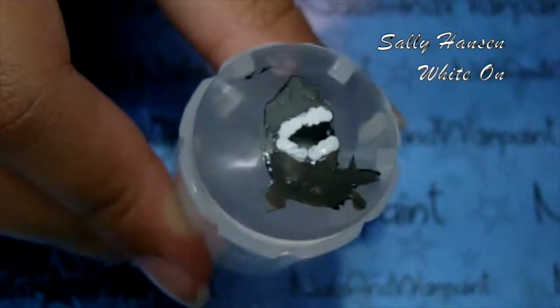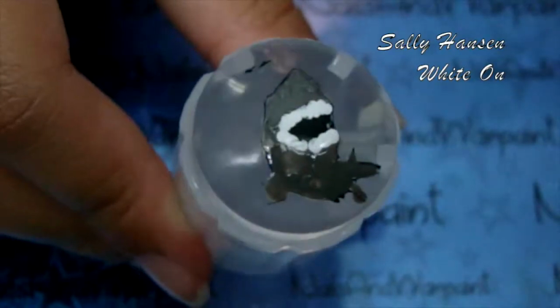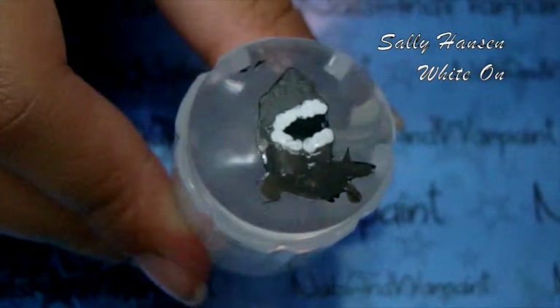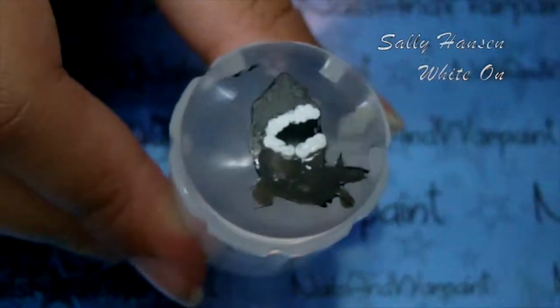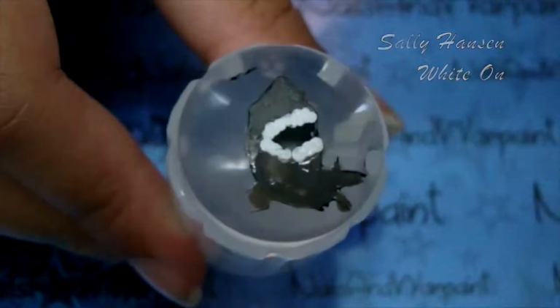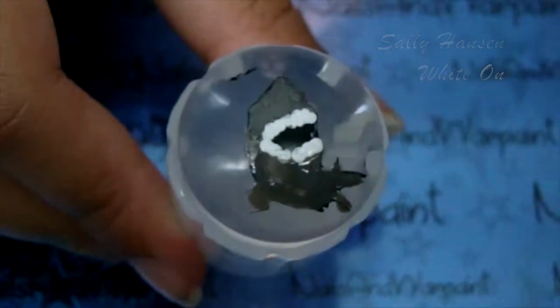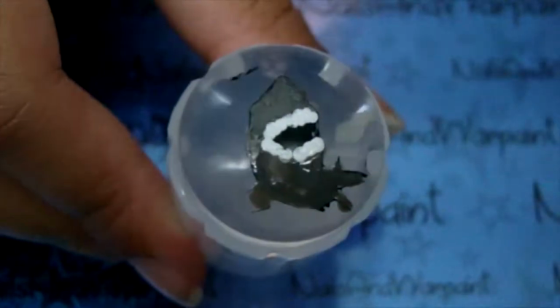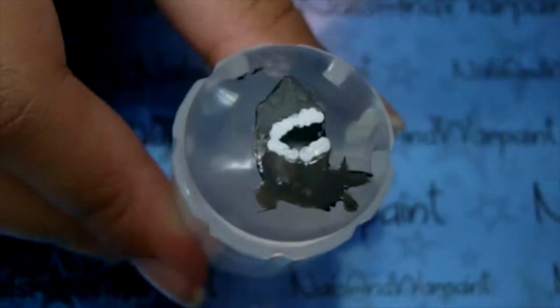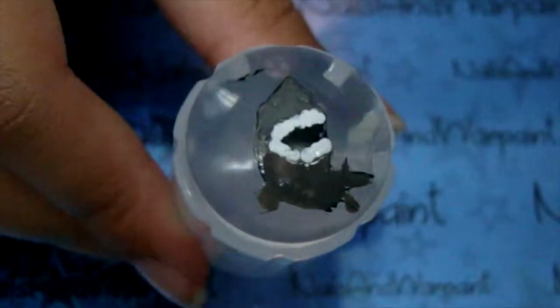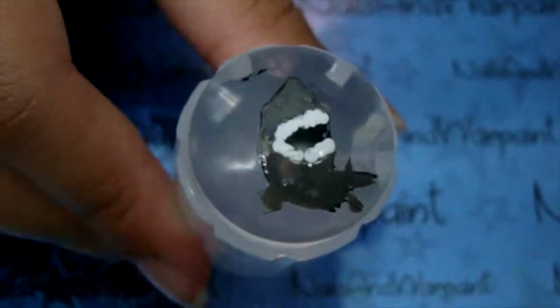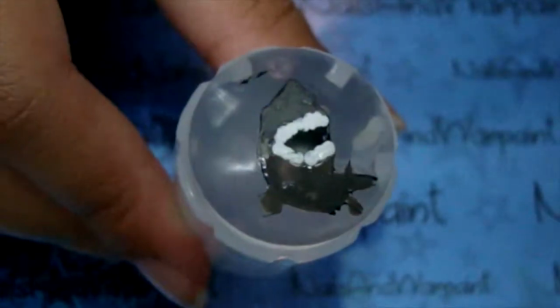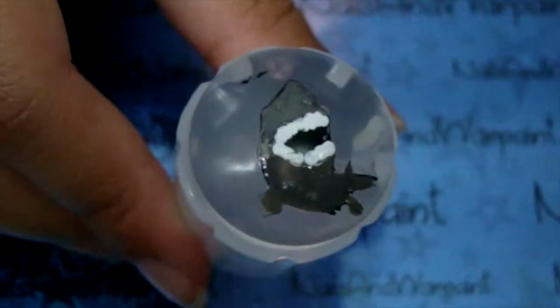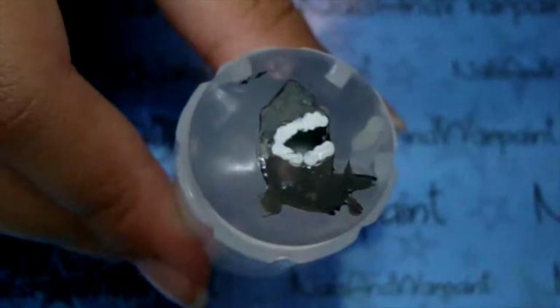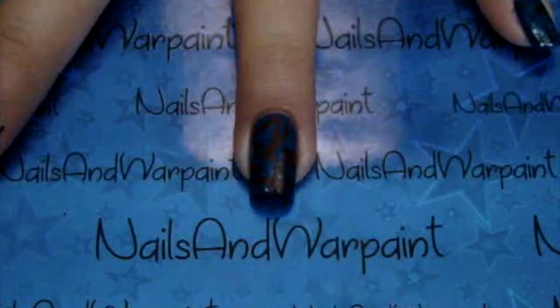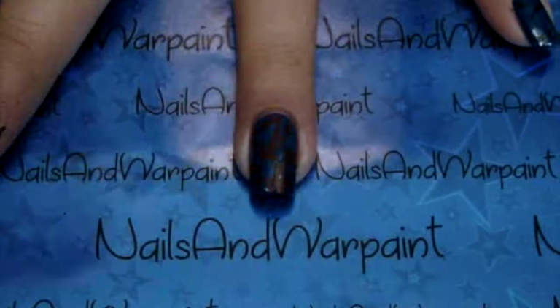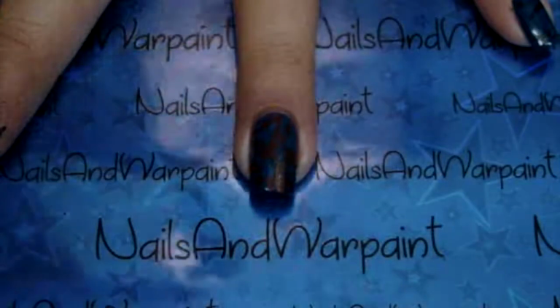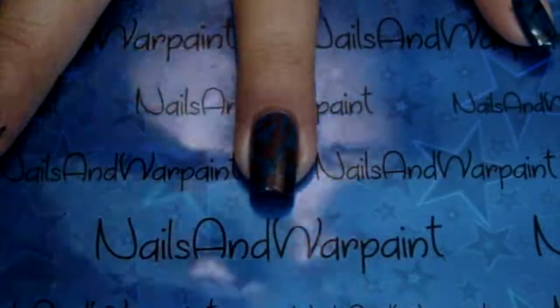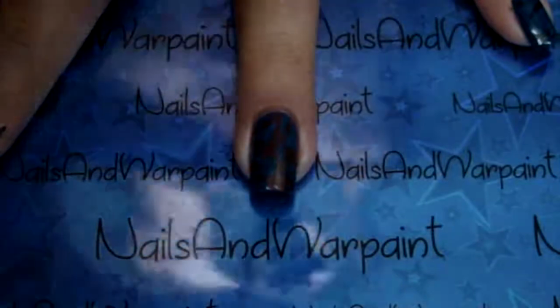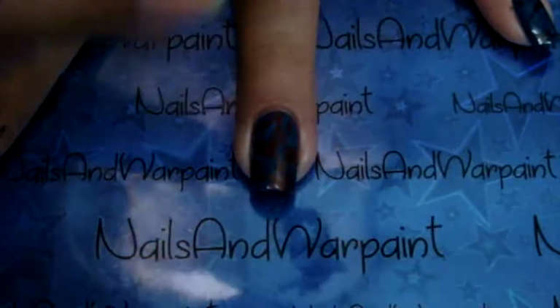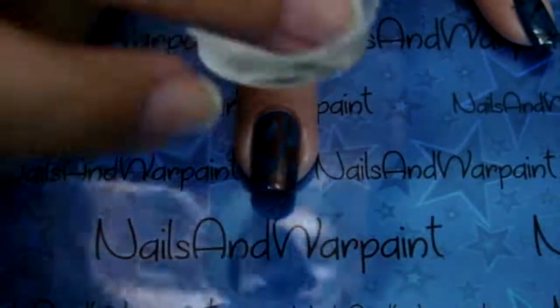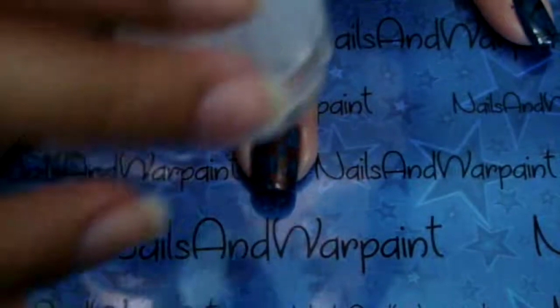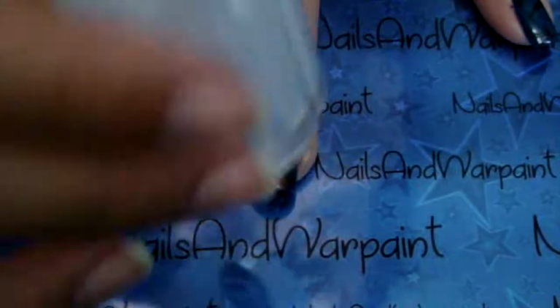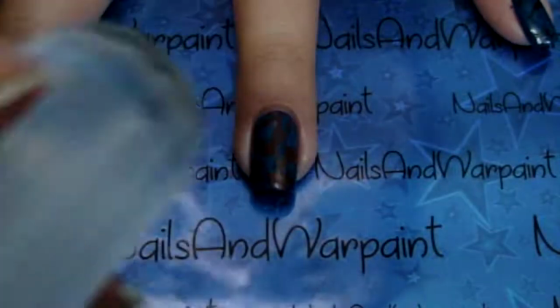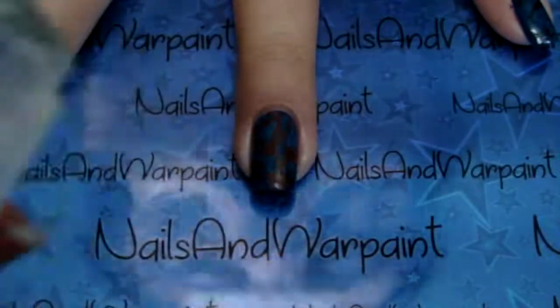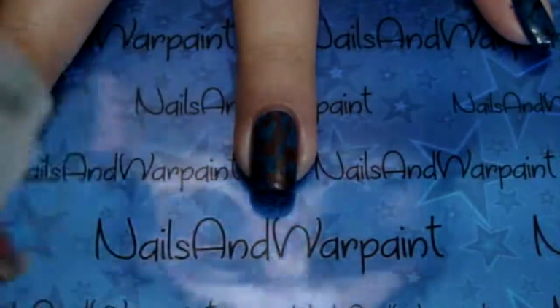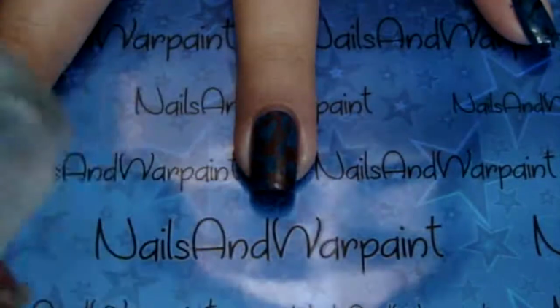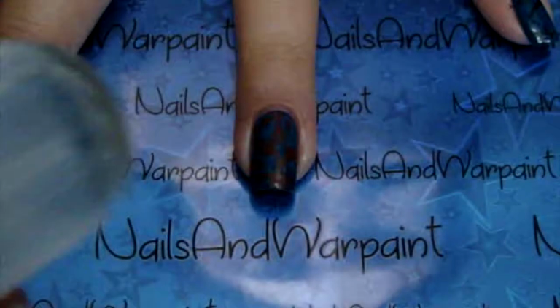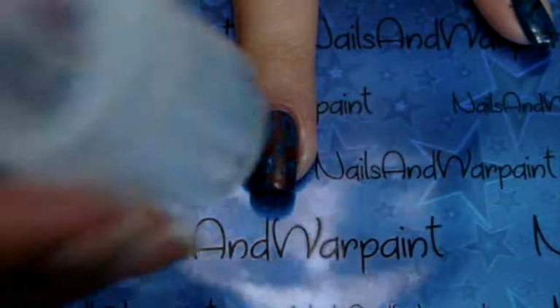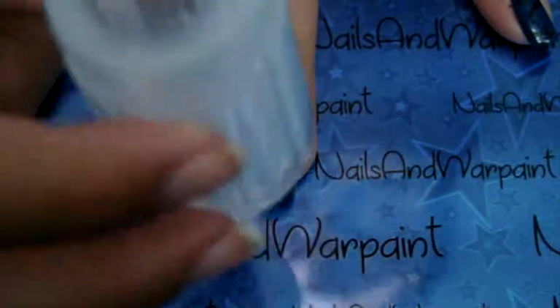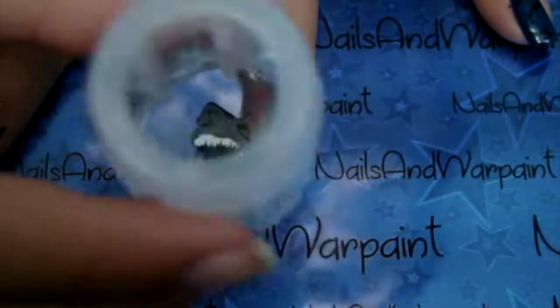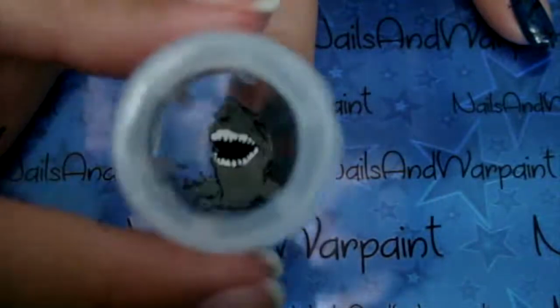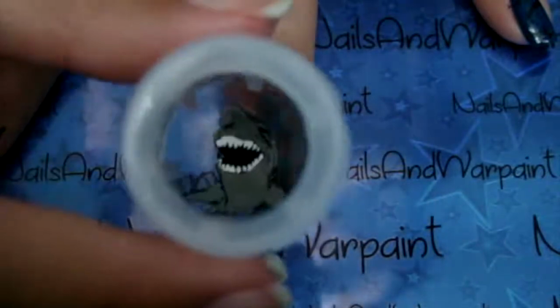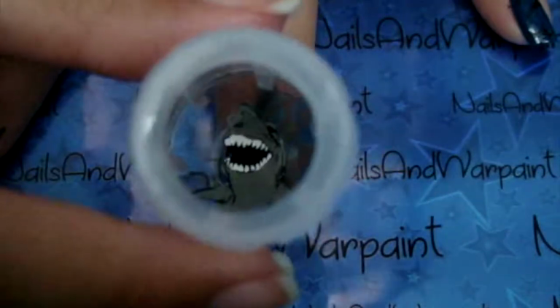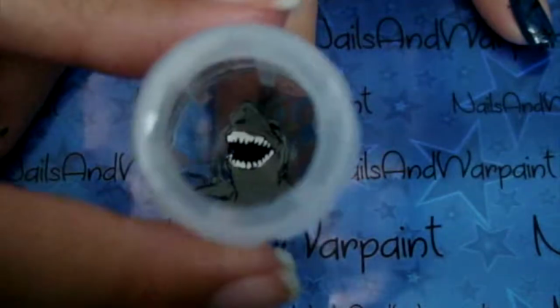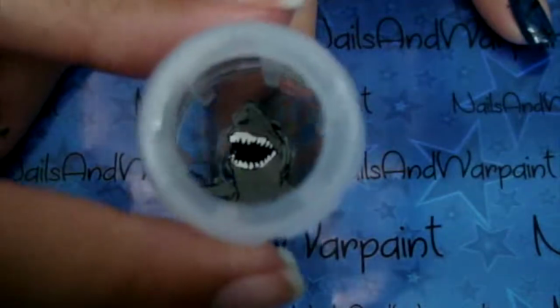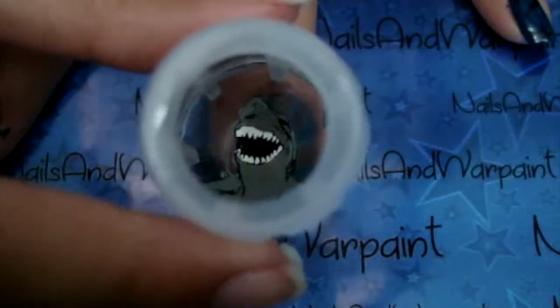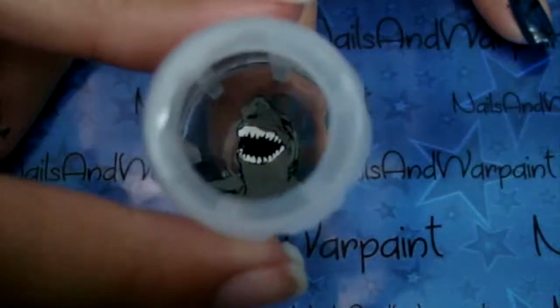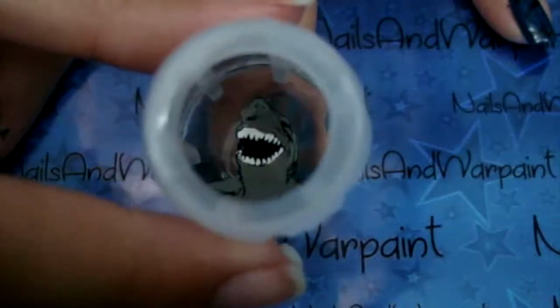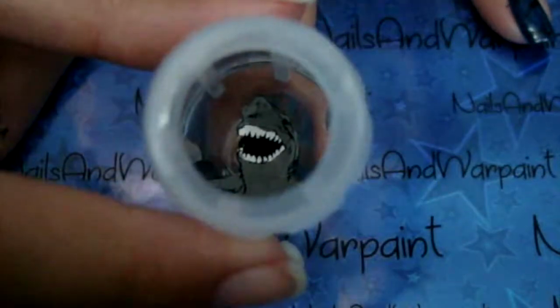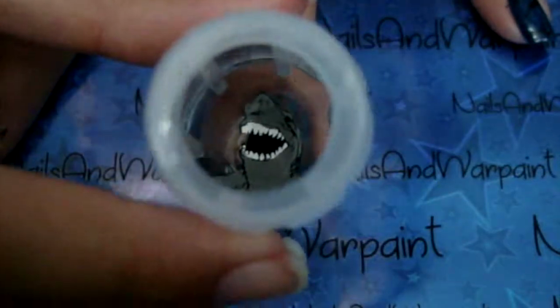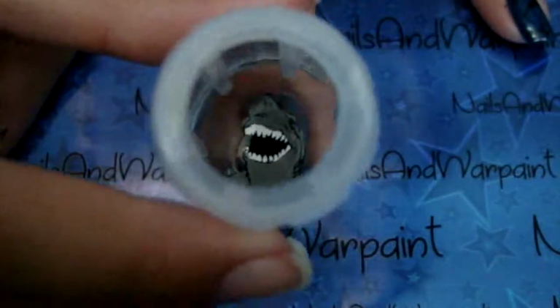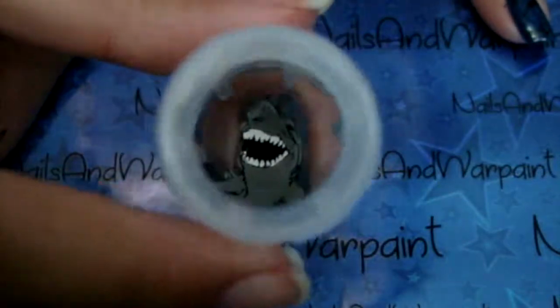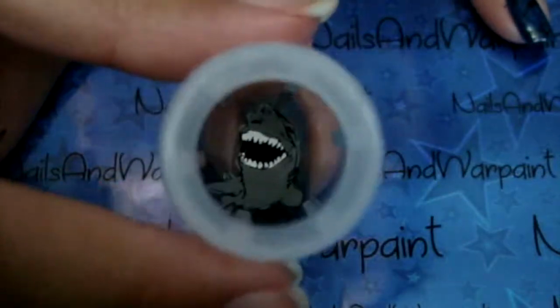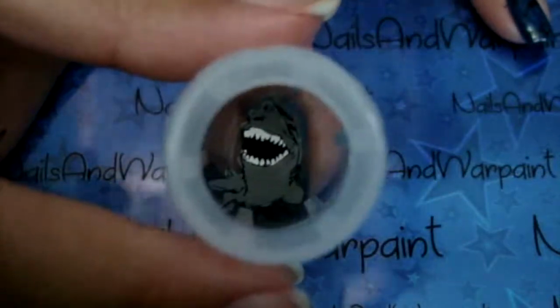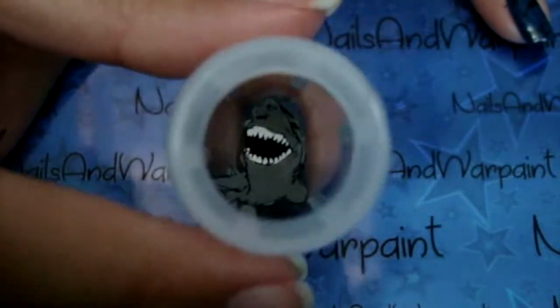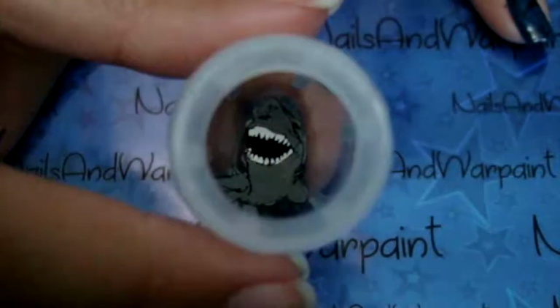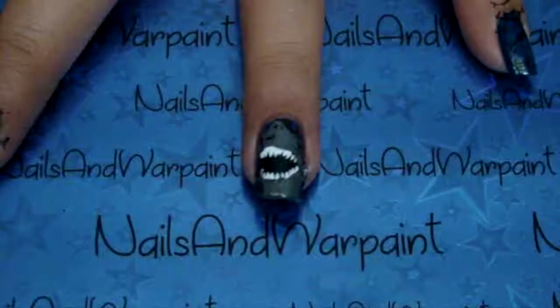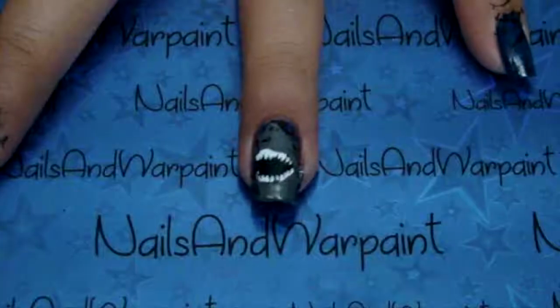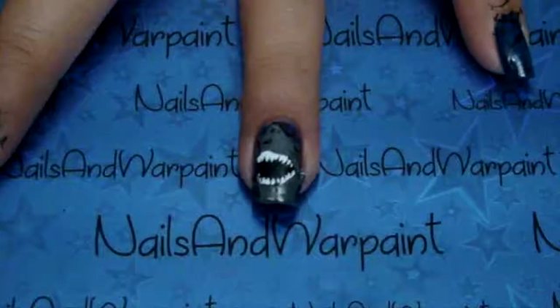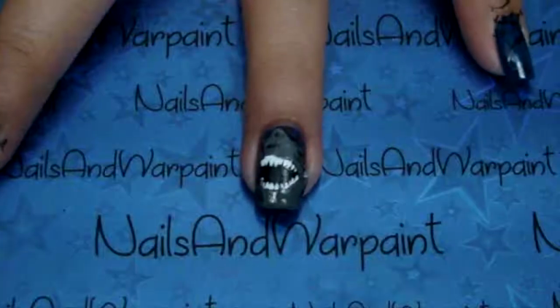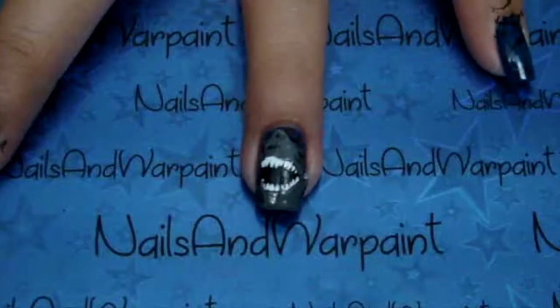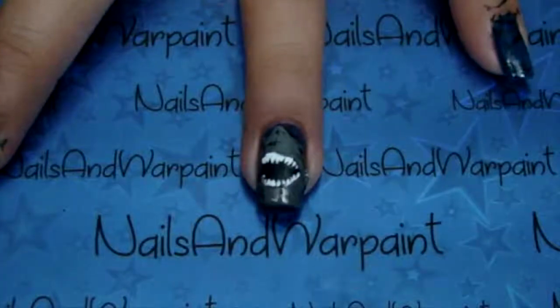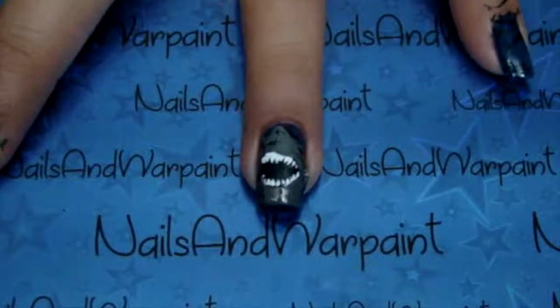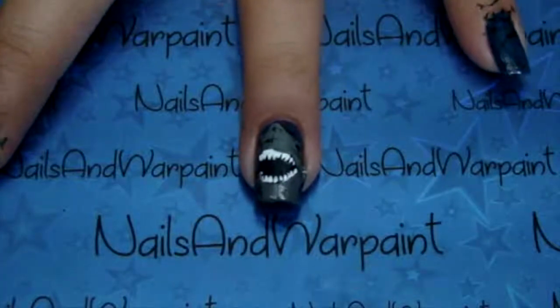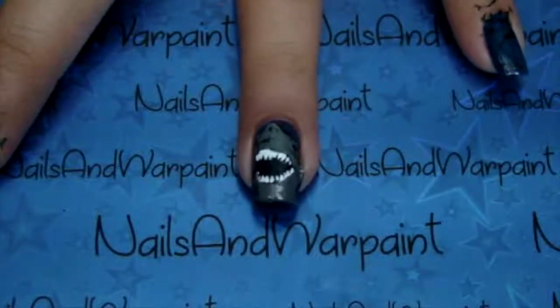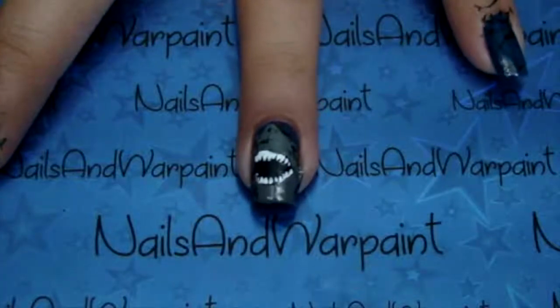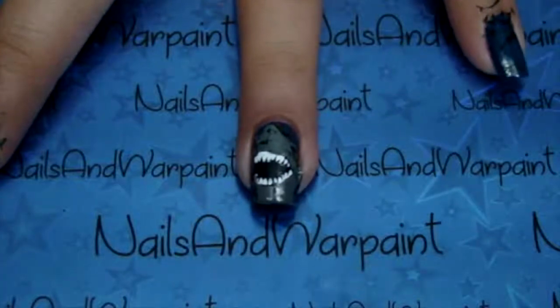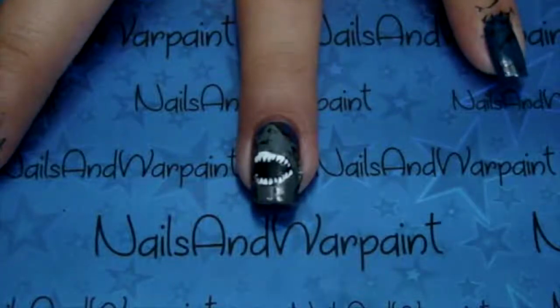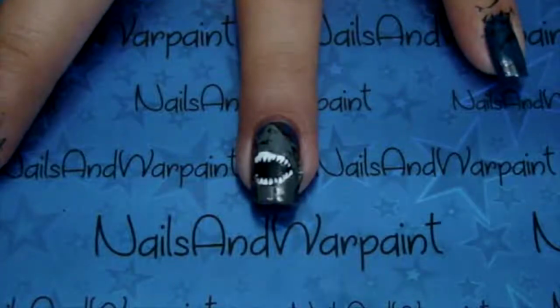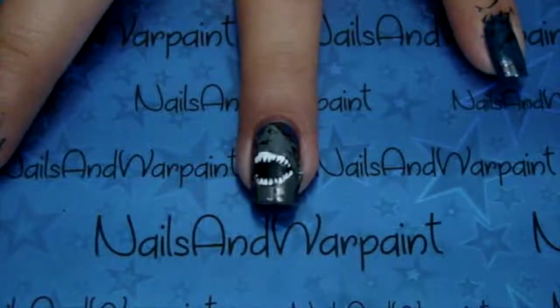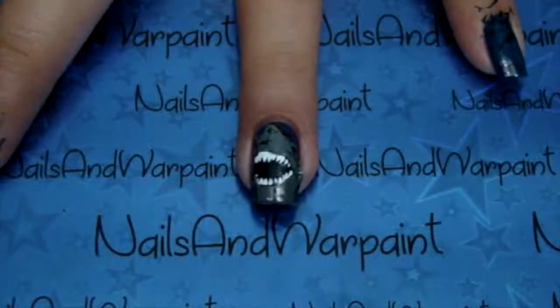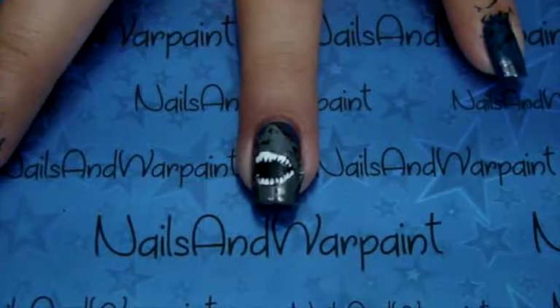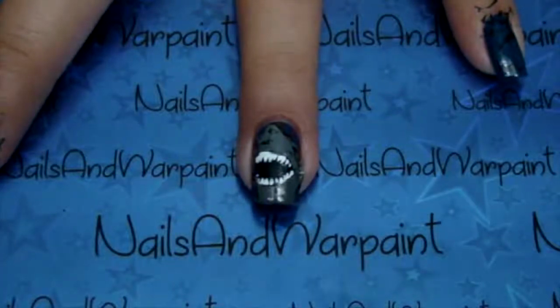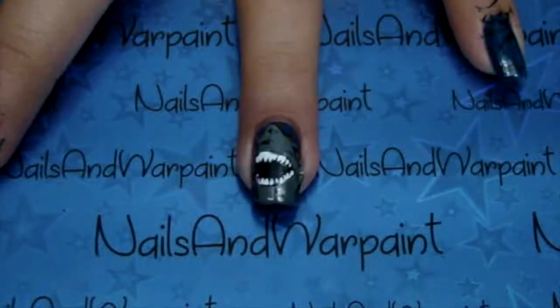So that's how it looks after I did the teeth as well, and then I was very careful to stamp it in the space that I wanted.